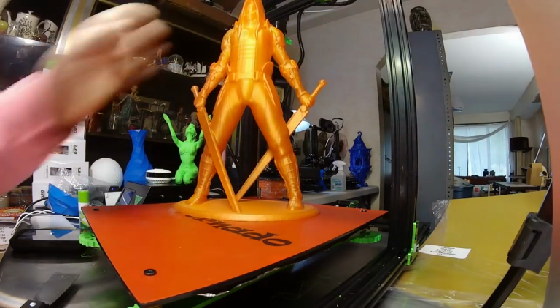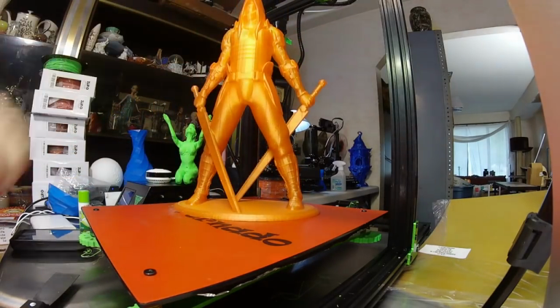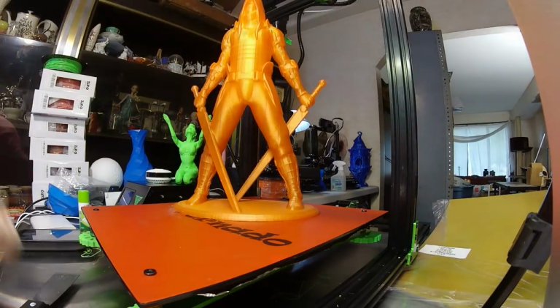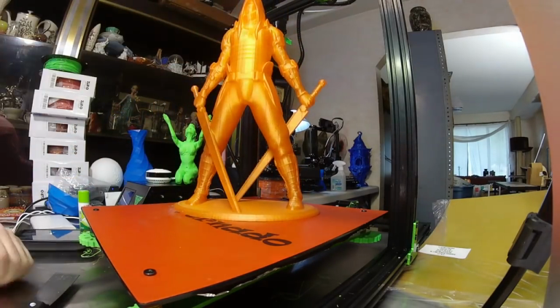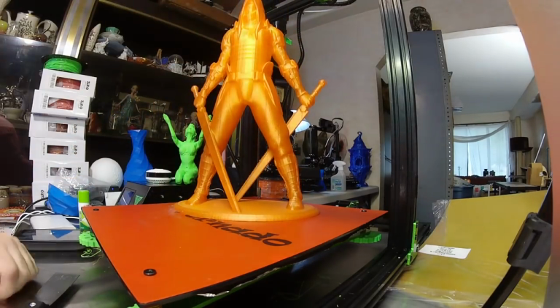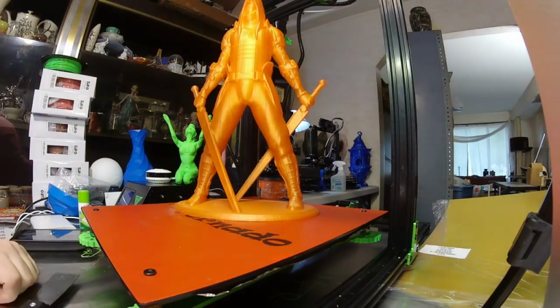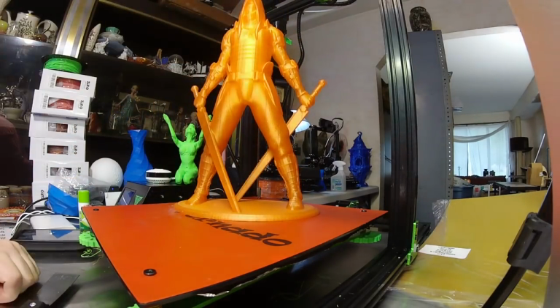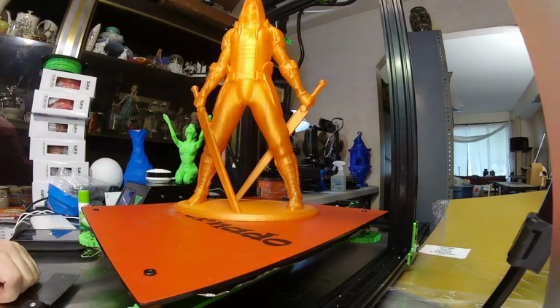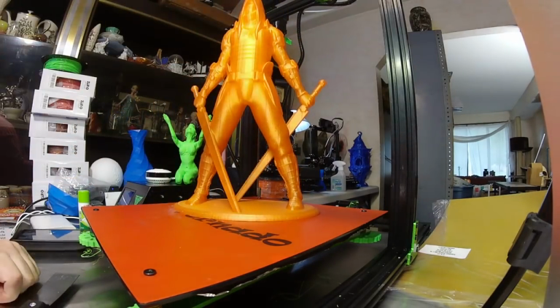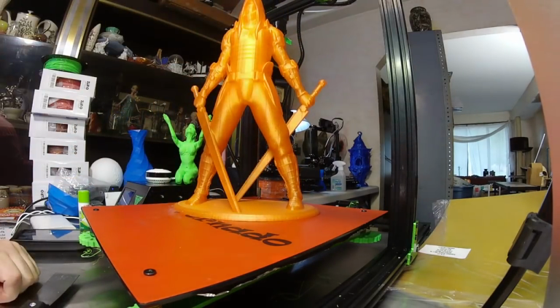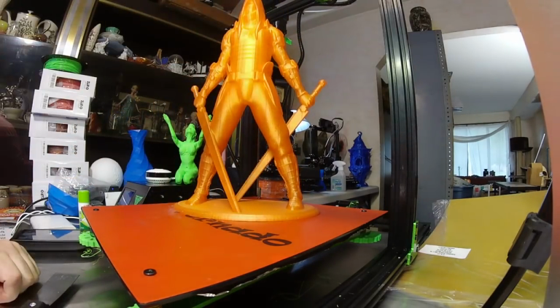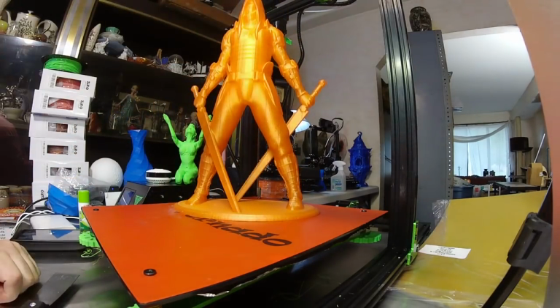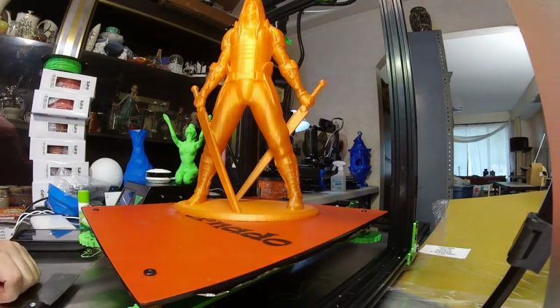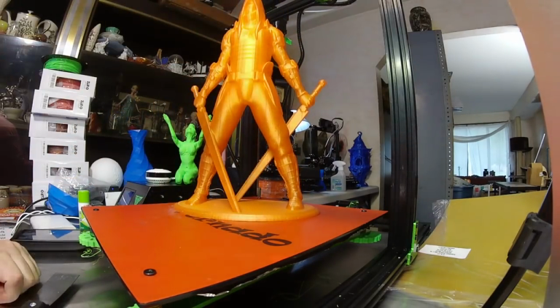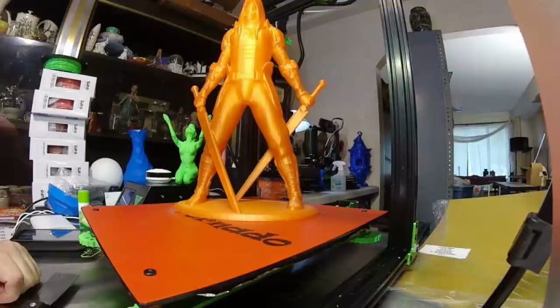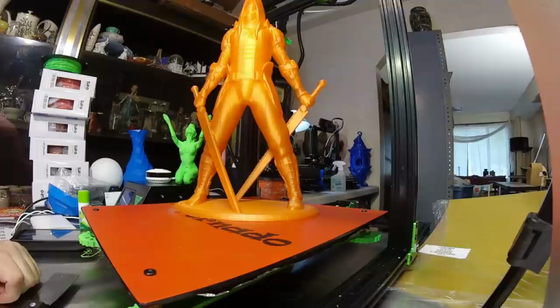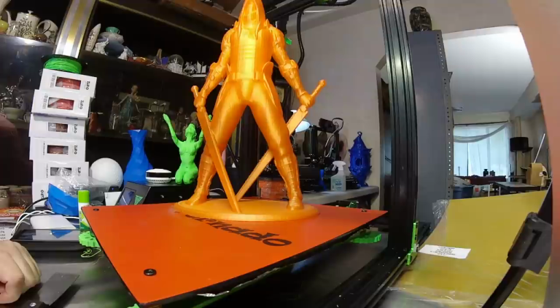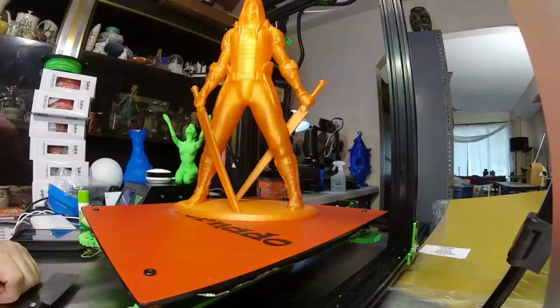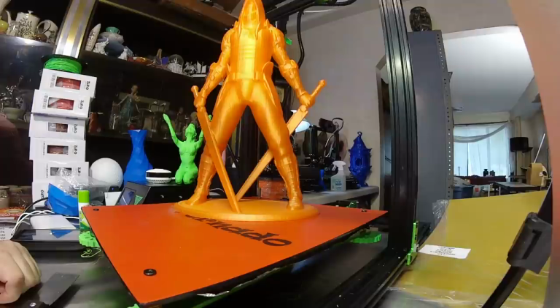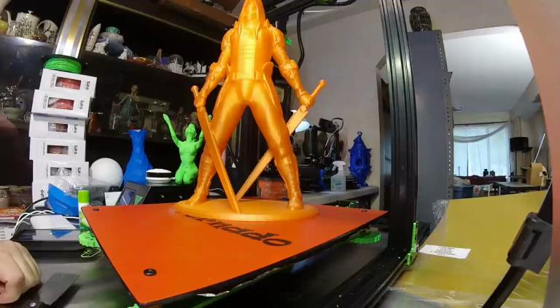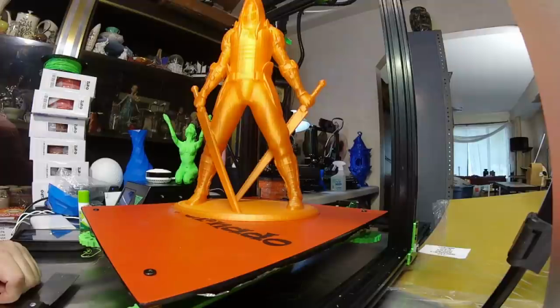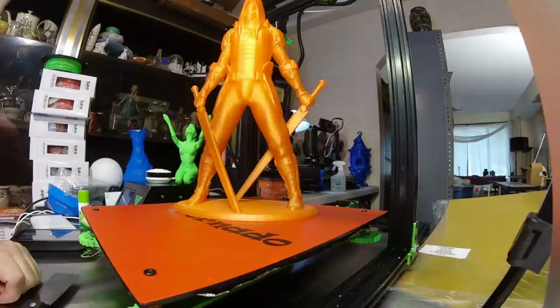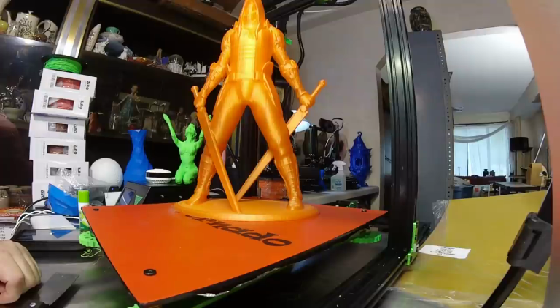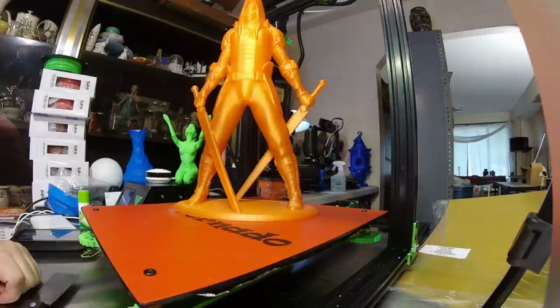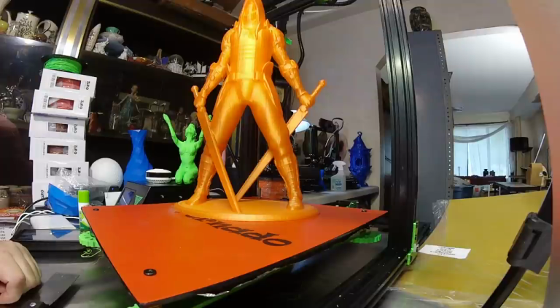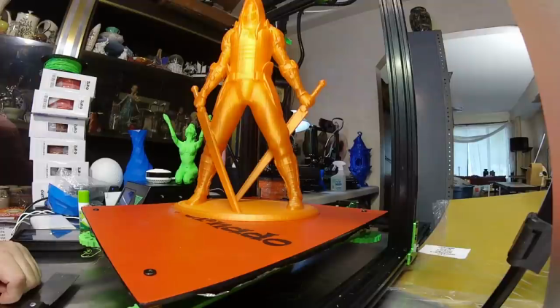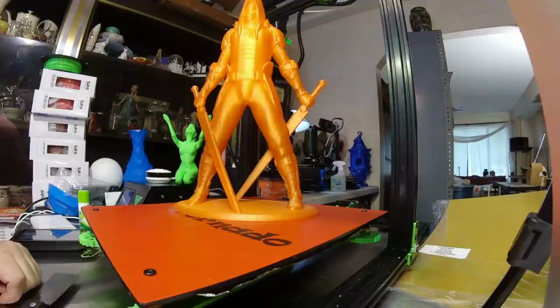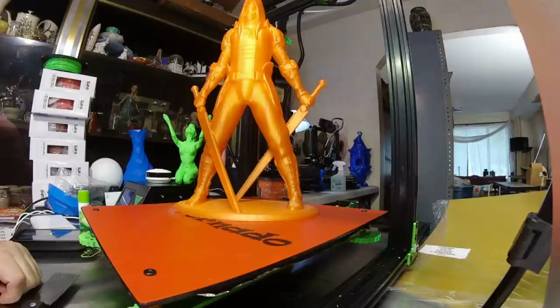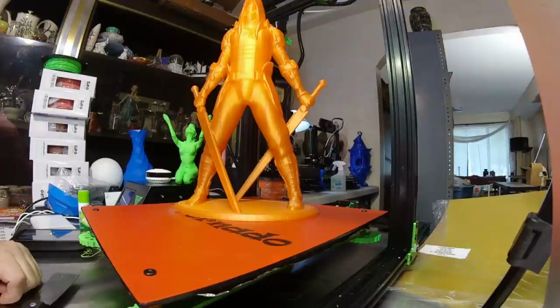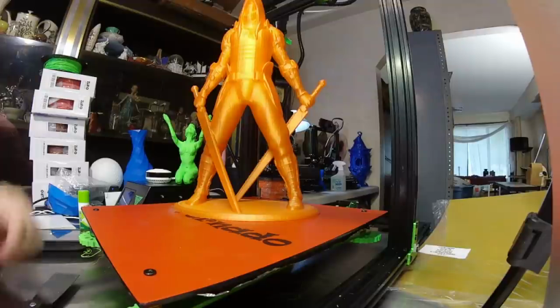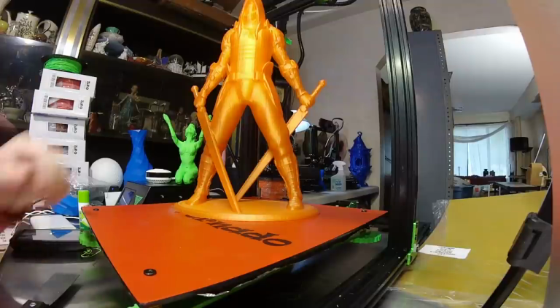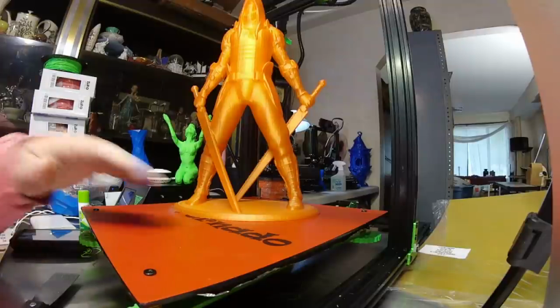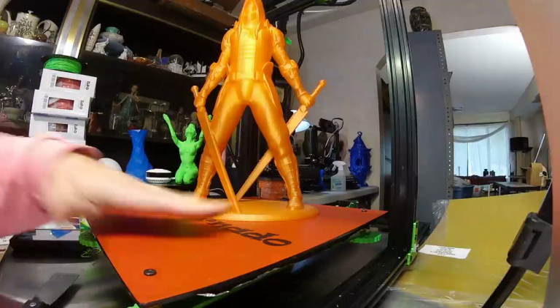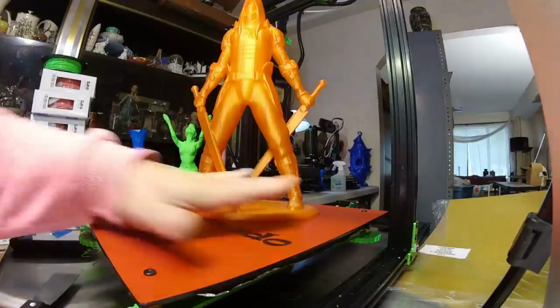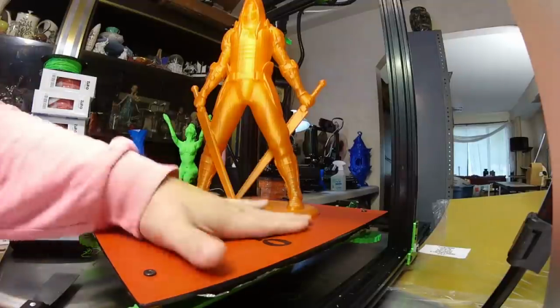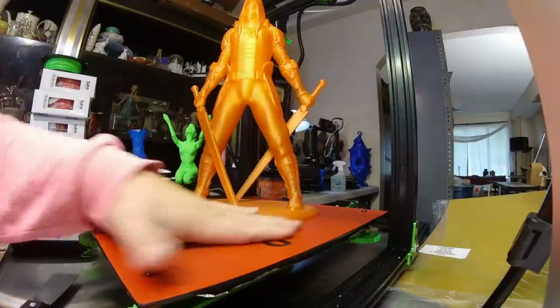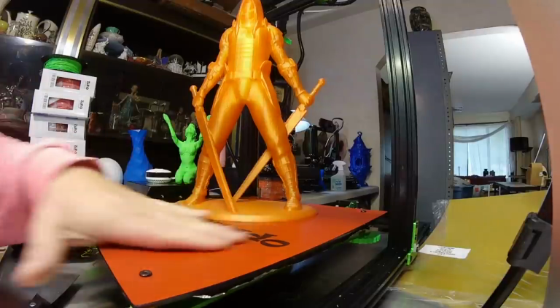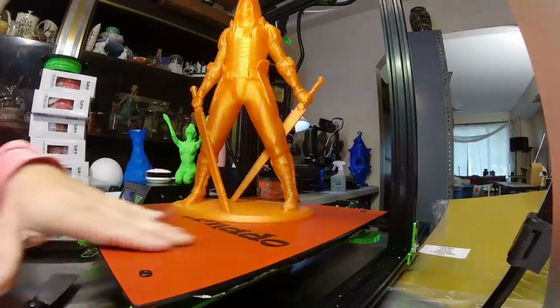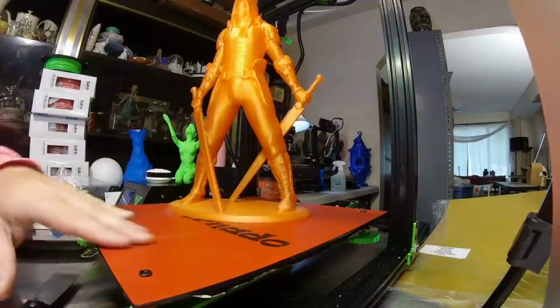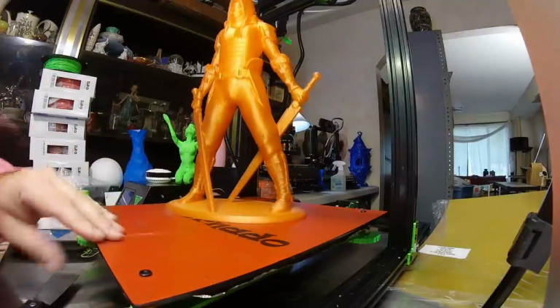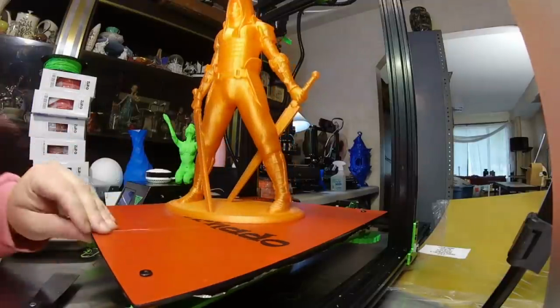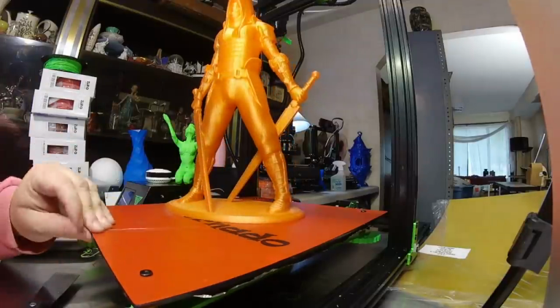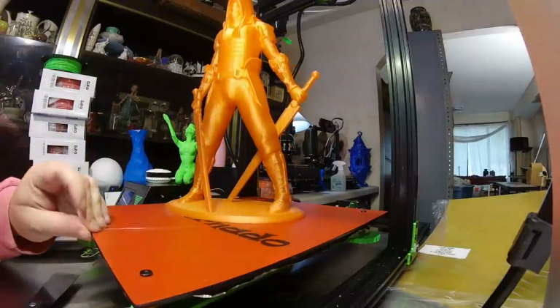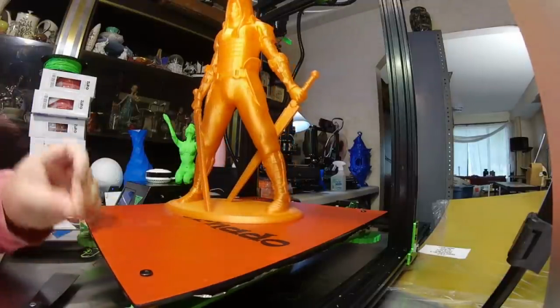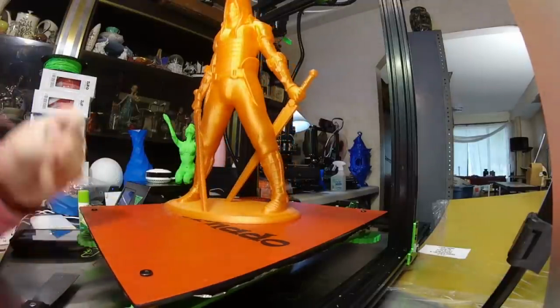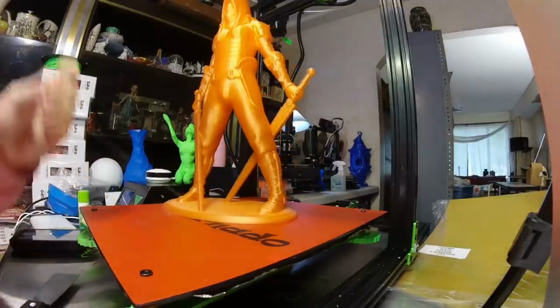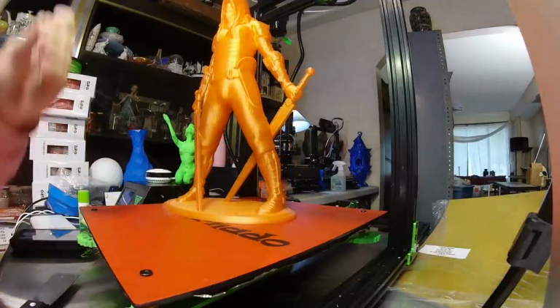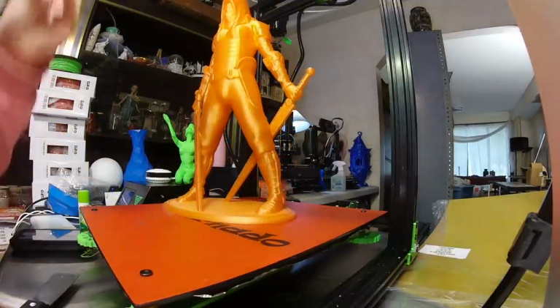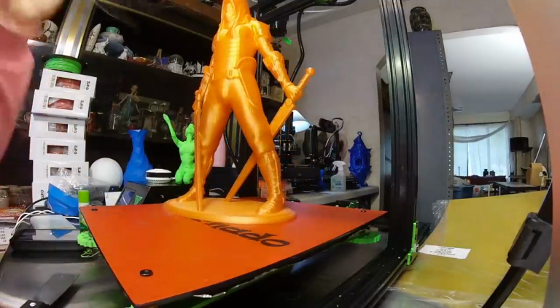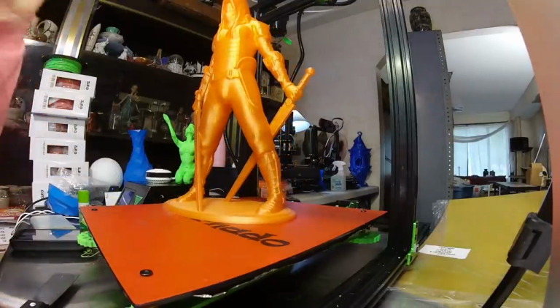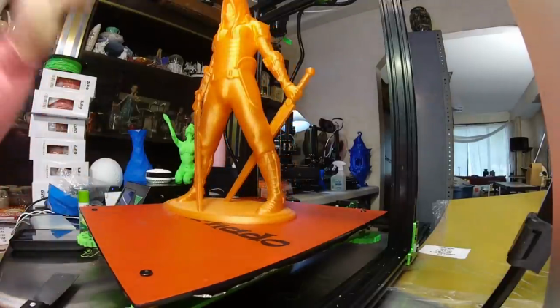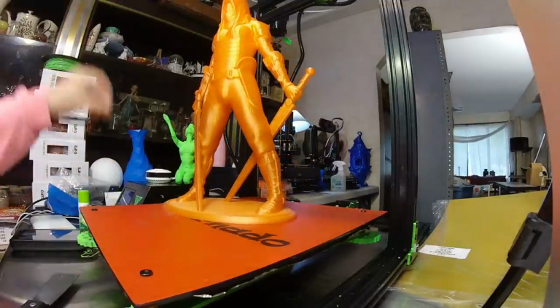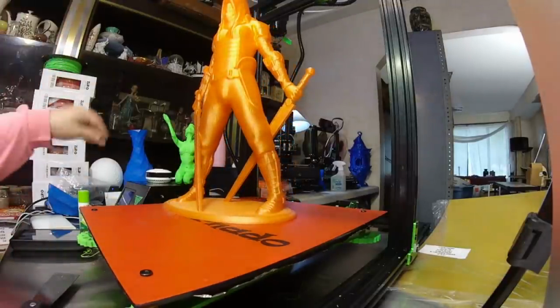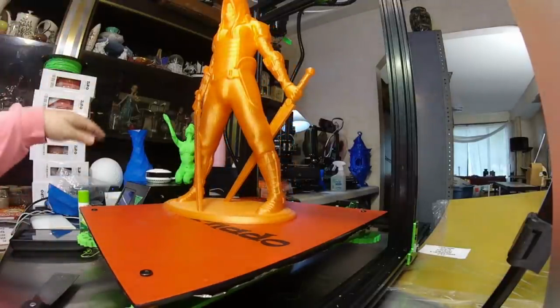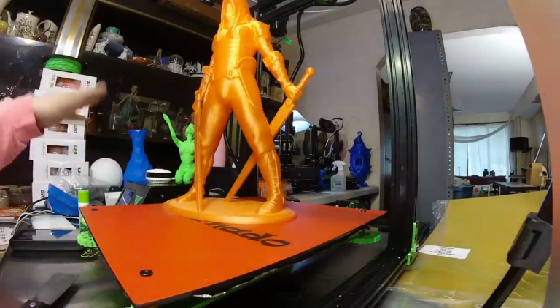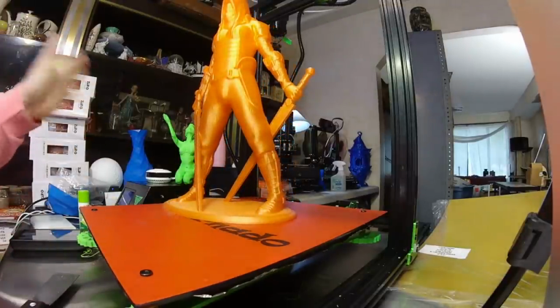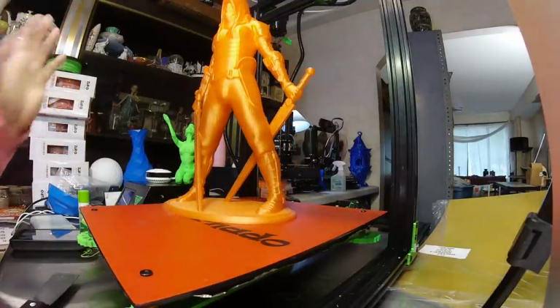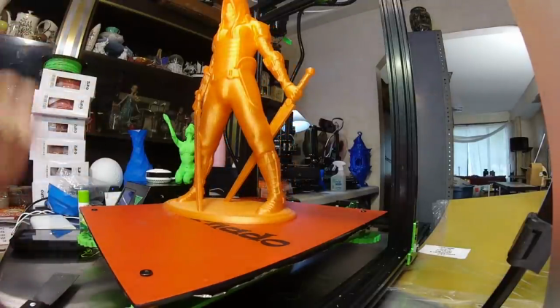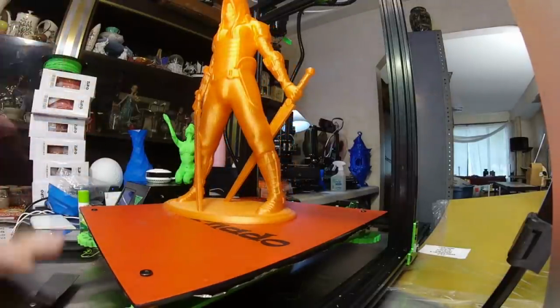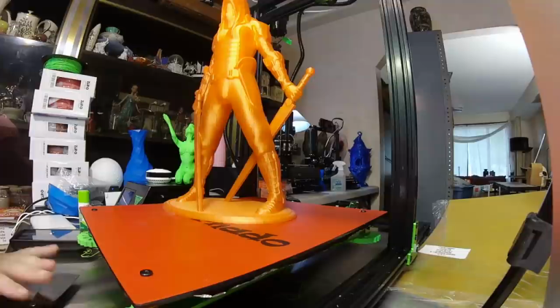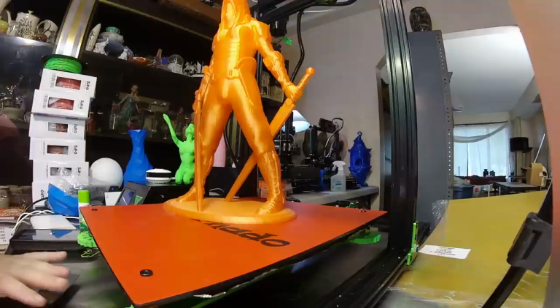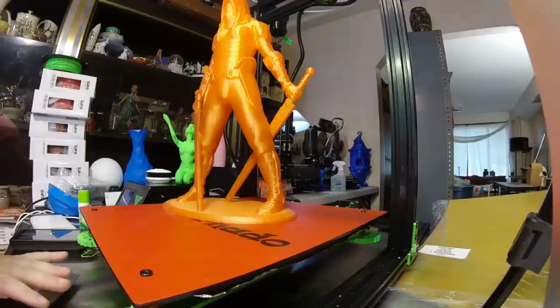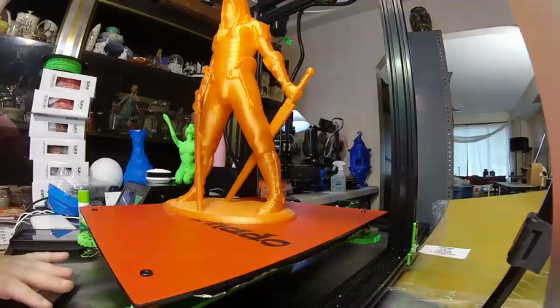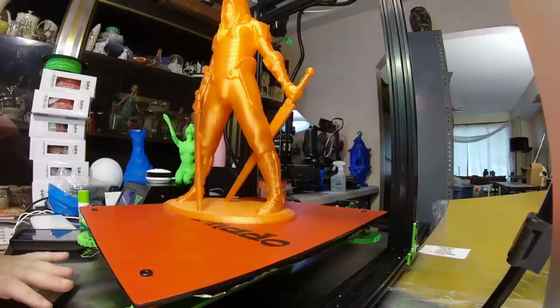That's it — that's removing a large print from the Tevo Tornado print bed. As you can see, no problem at all.